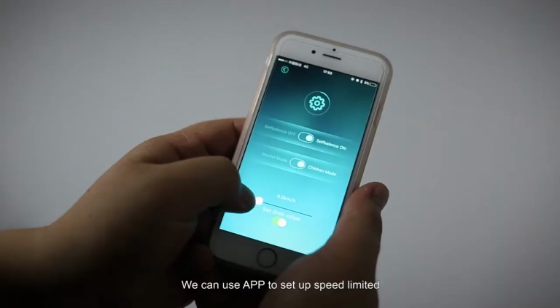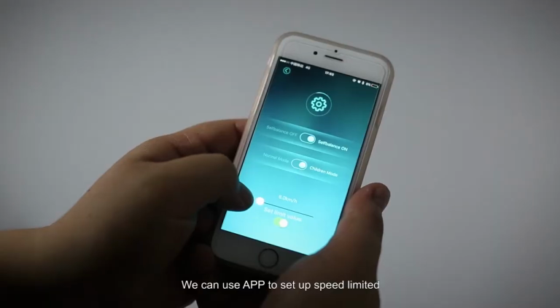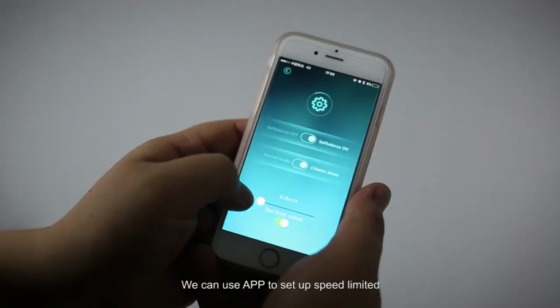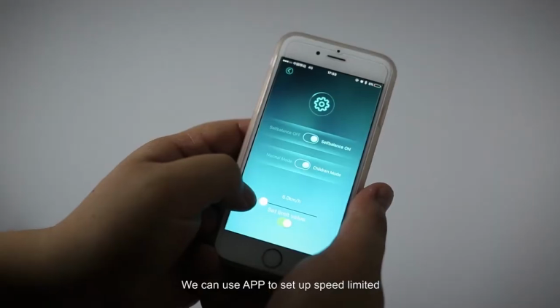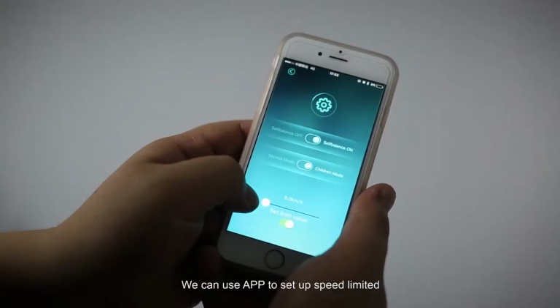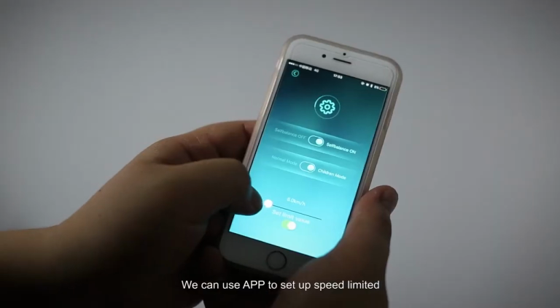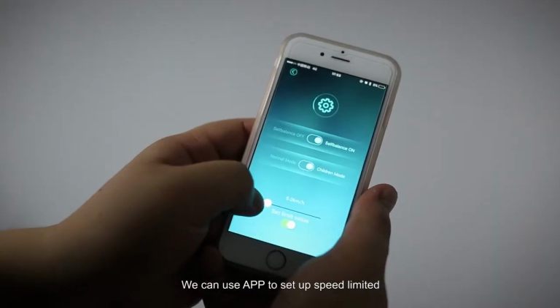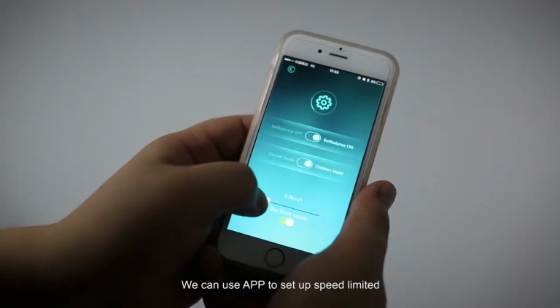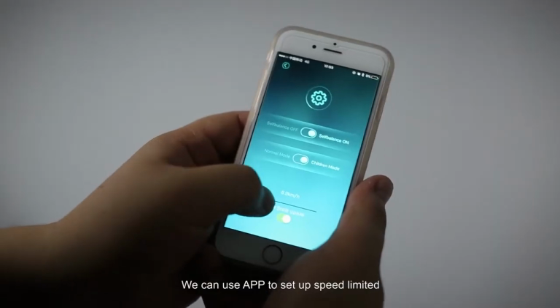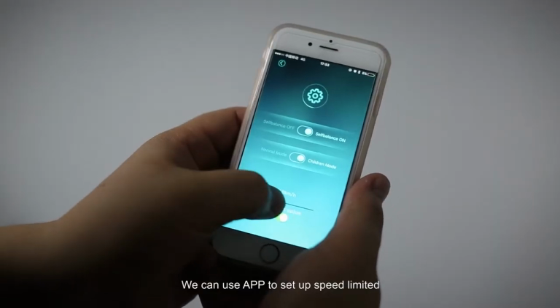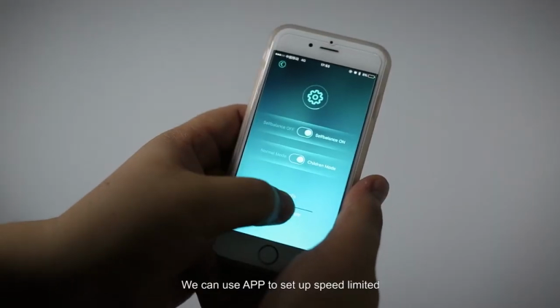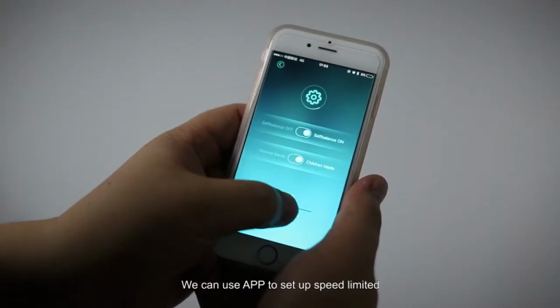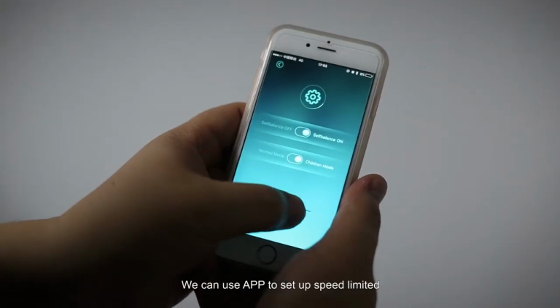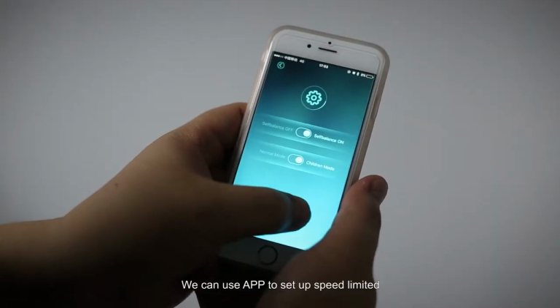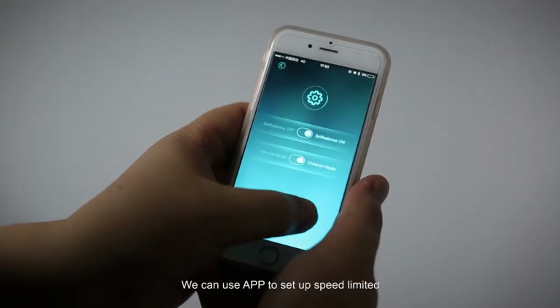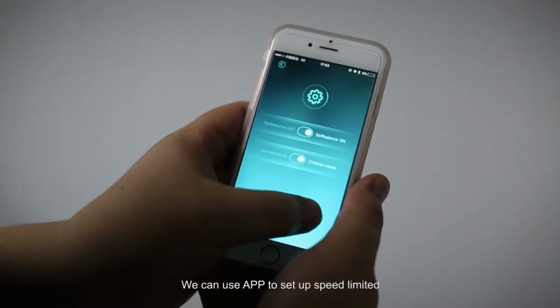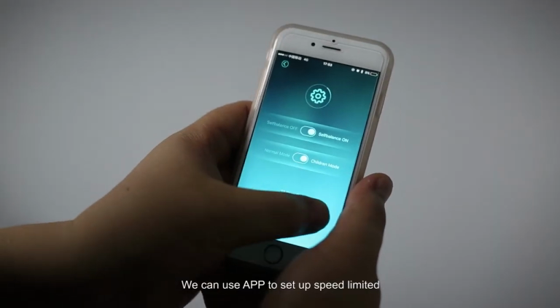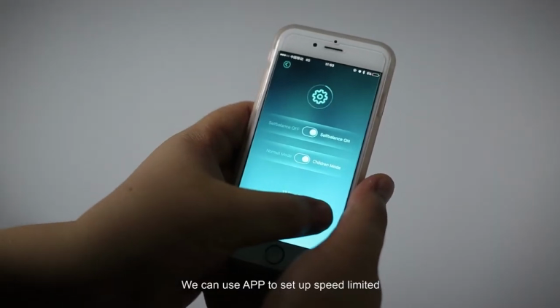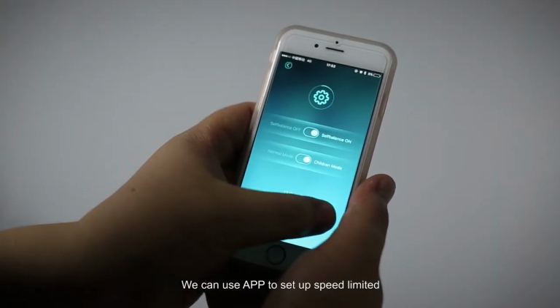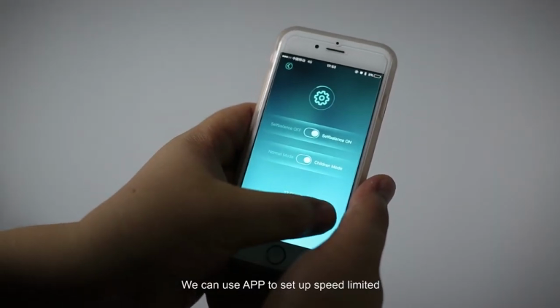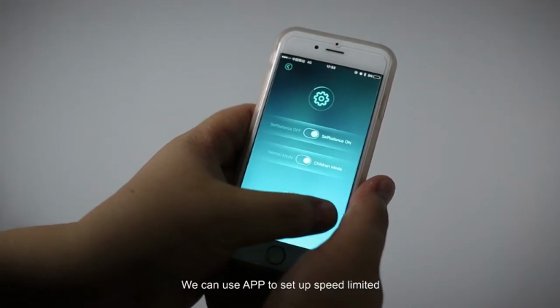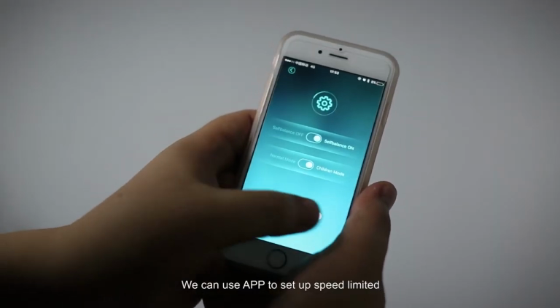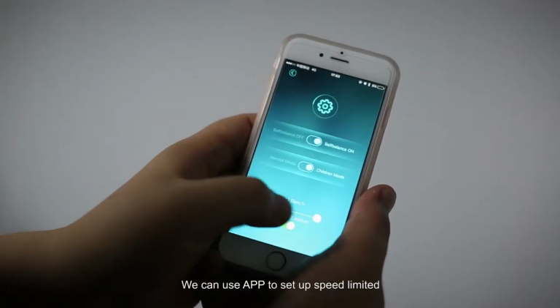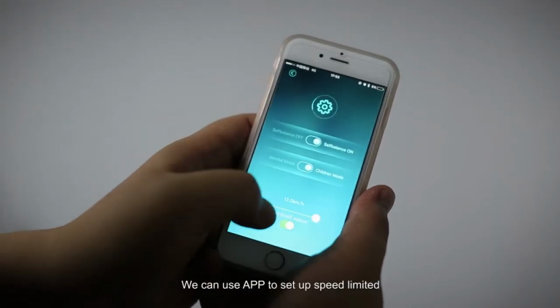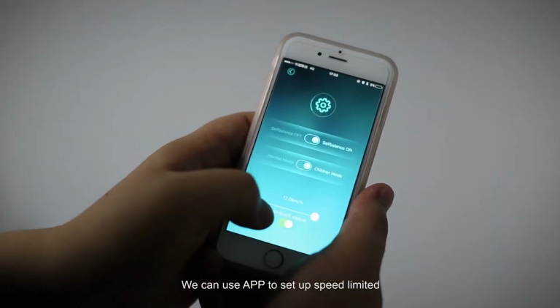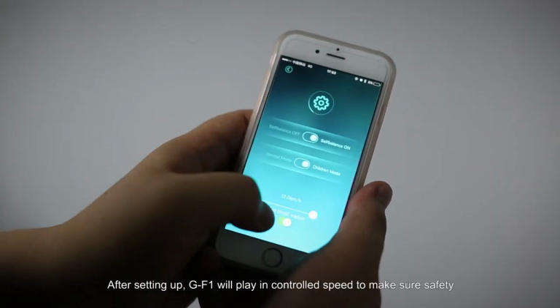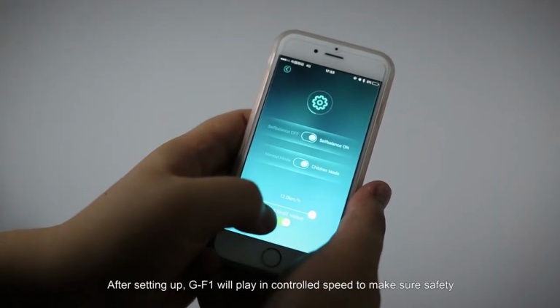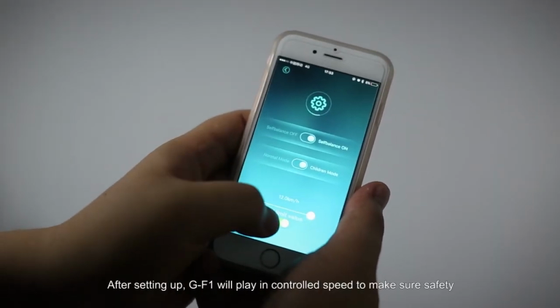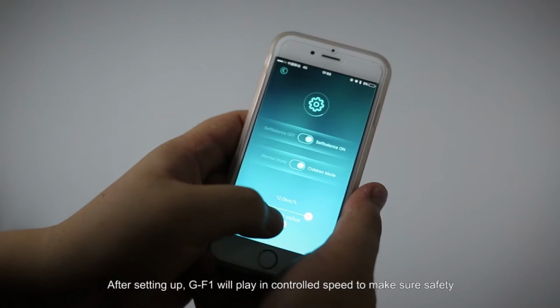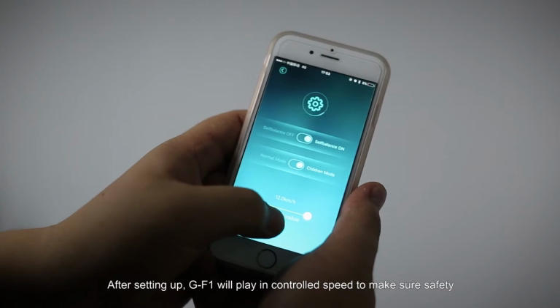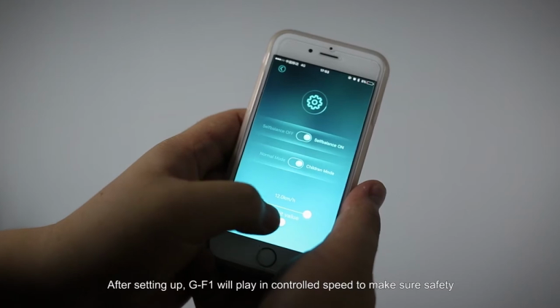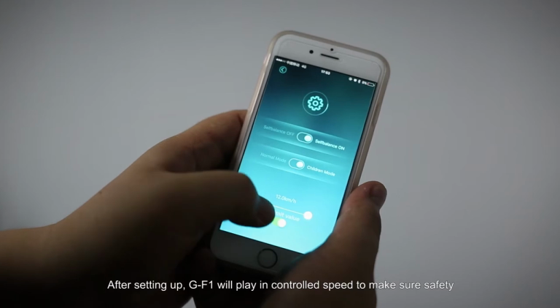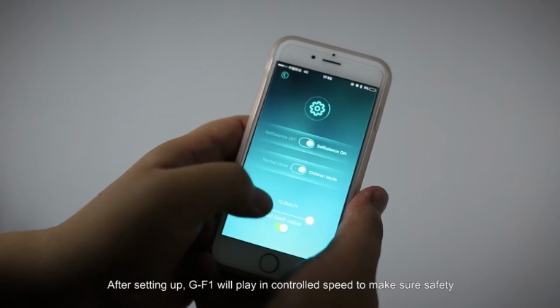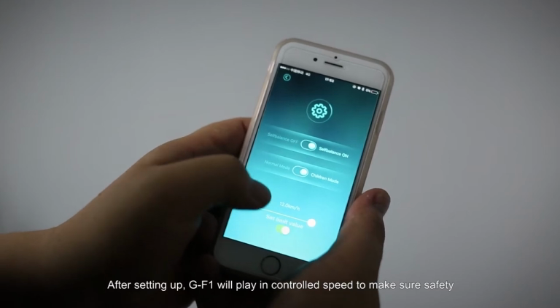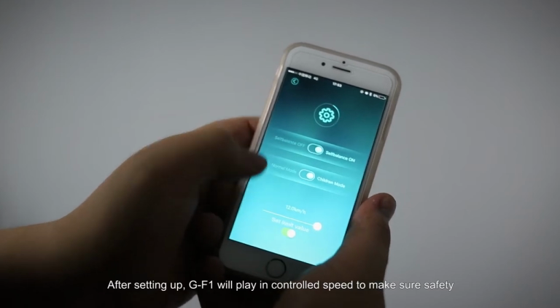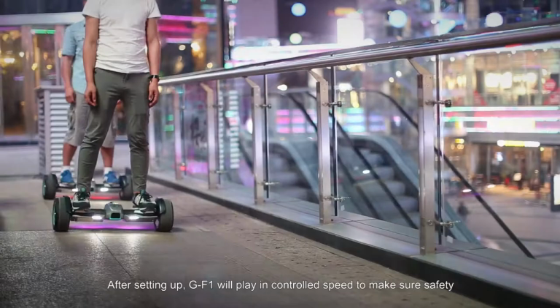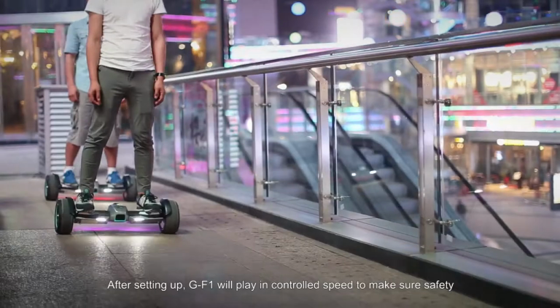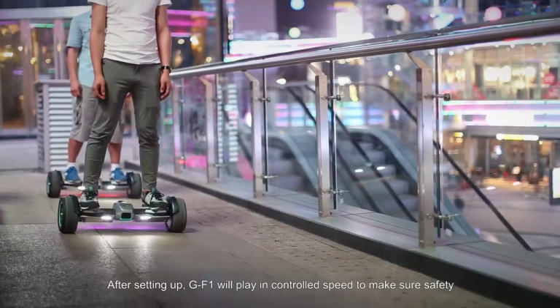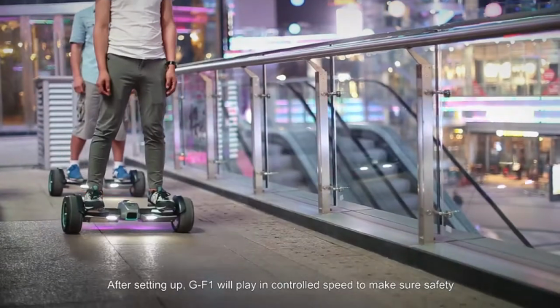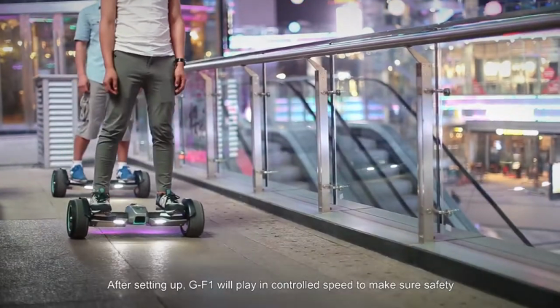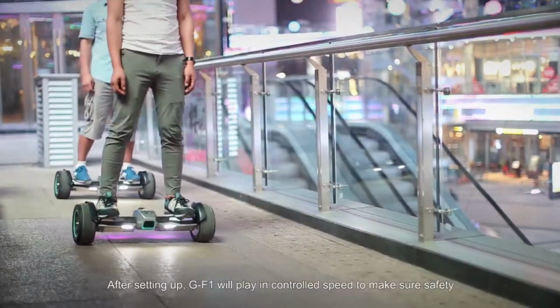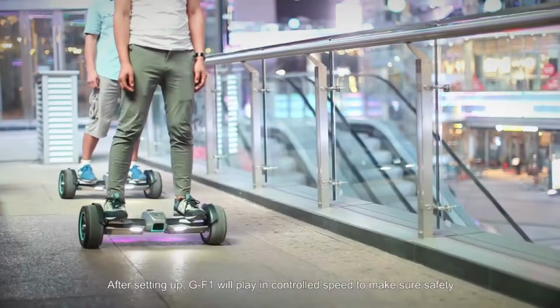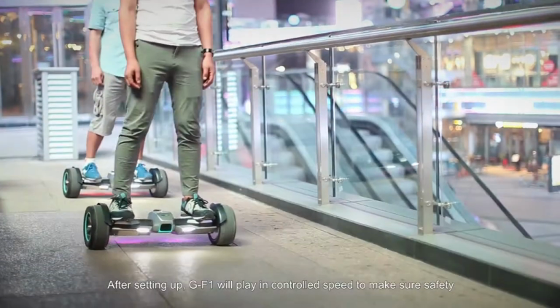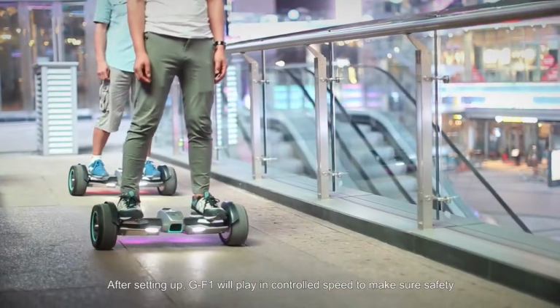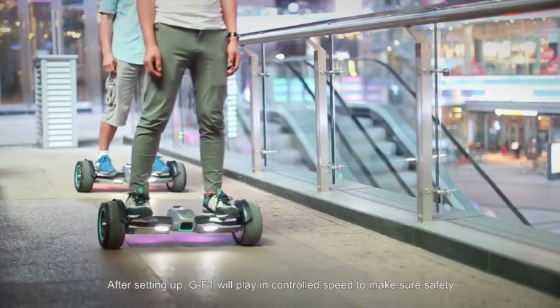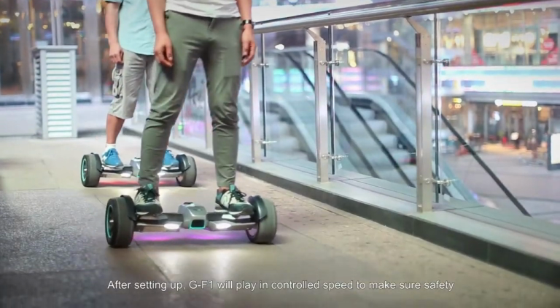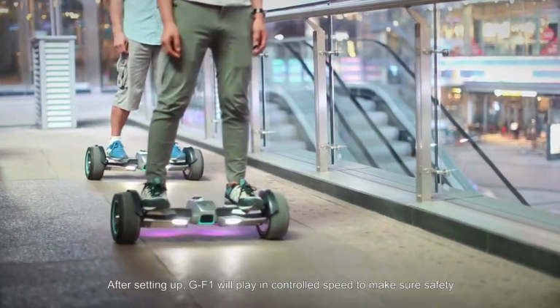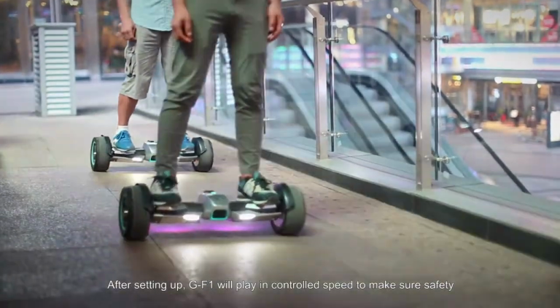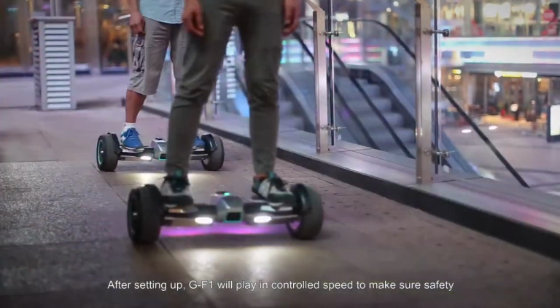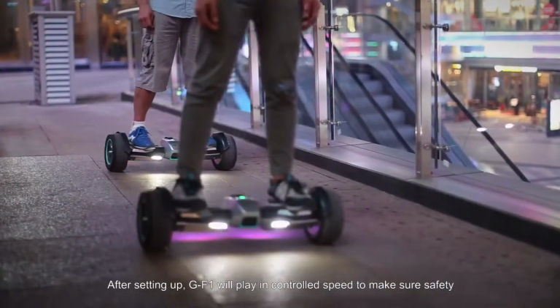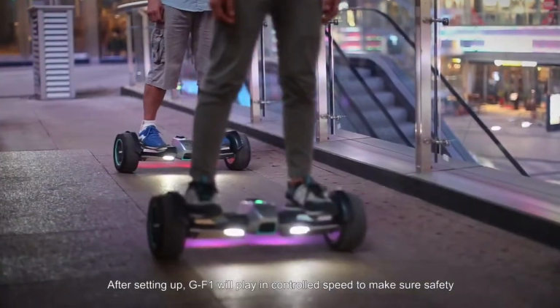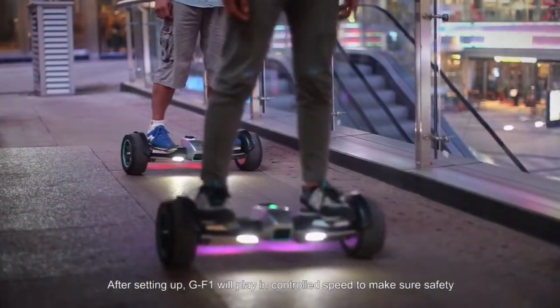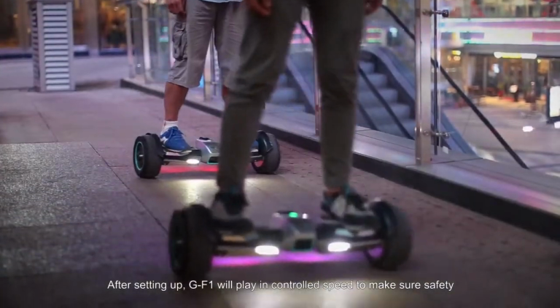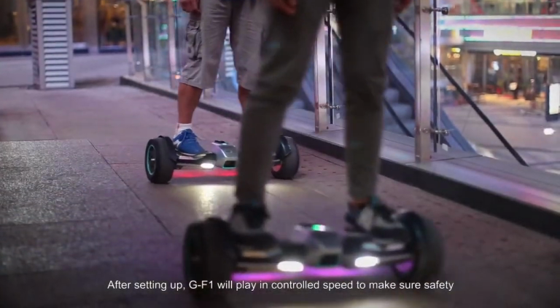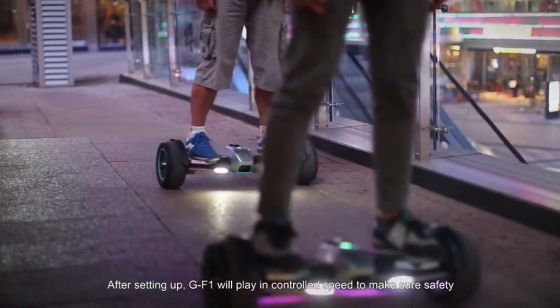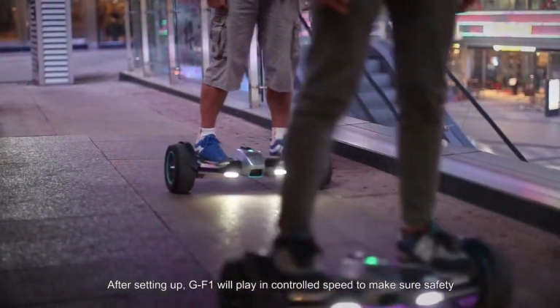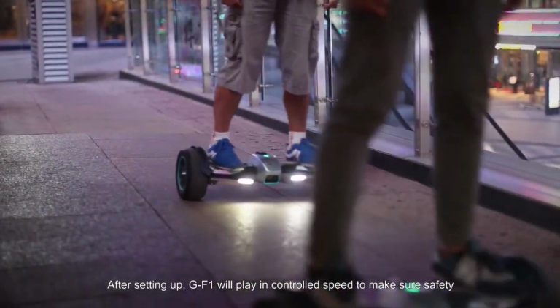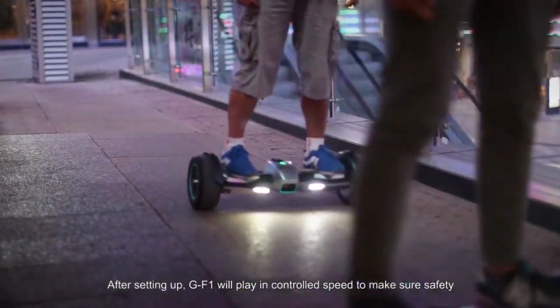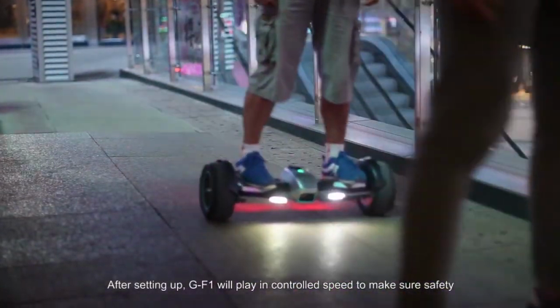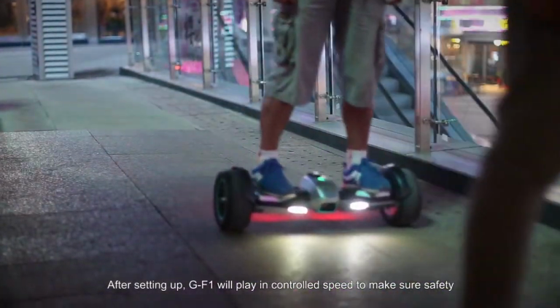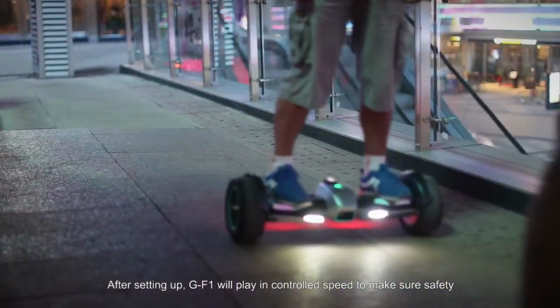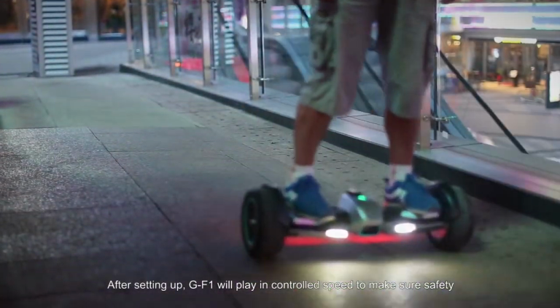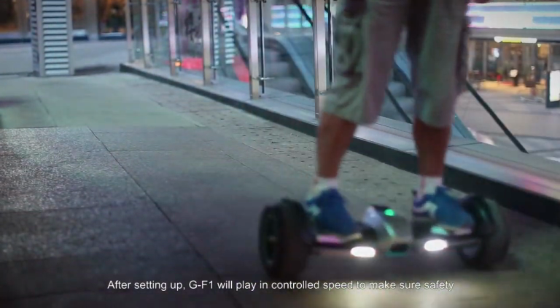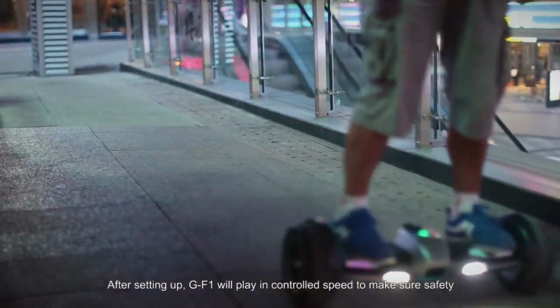We can use the app to set up a speed limit. After setting up, GF-1 will play at a controlled speed to make sure safety.